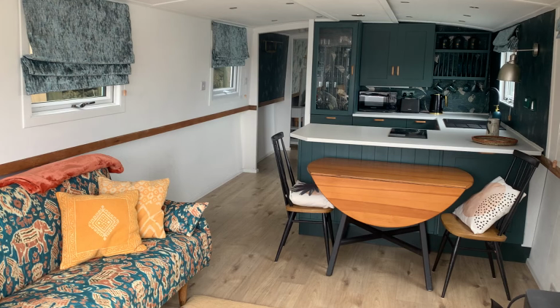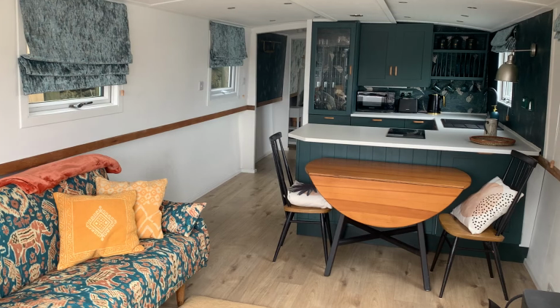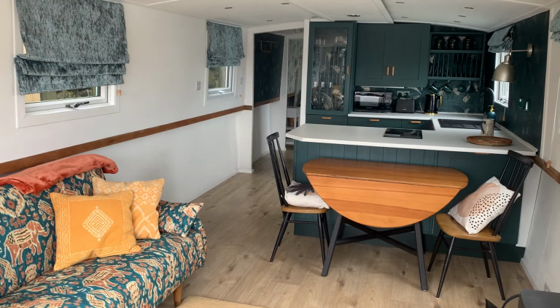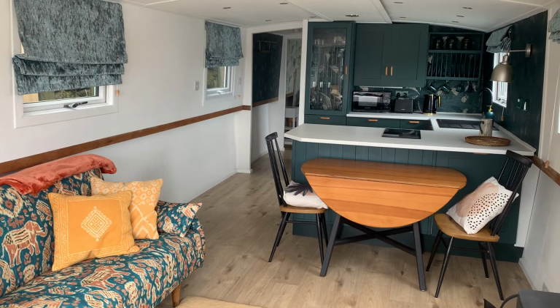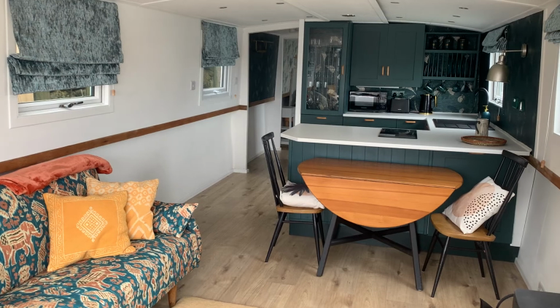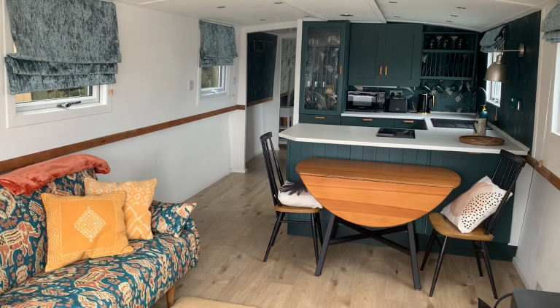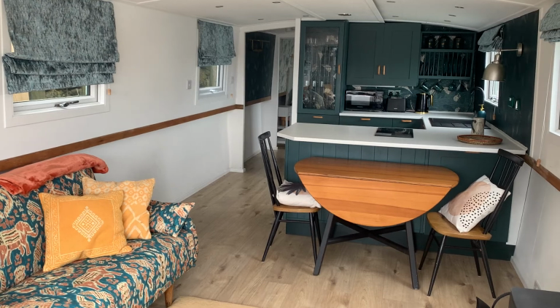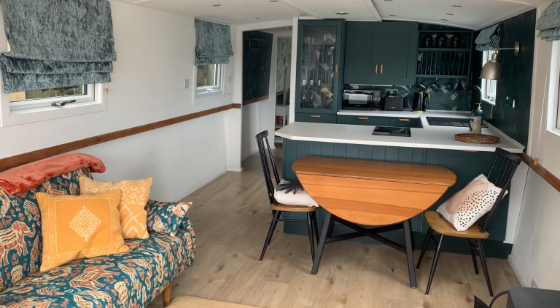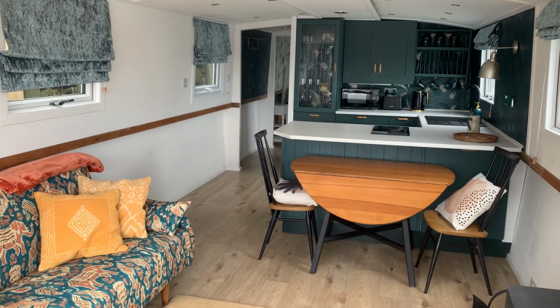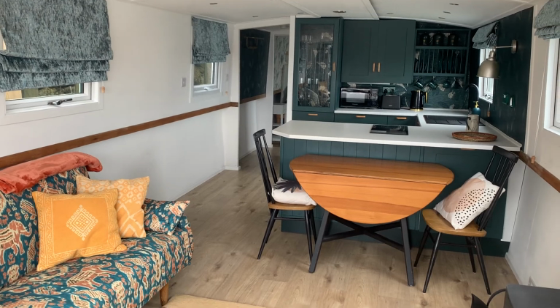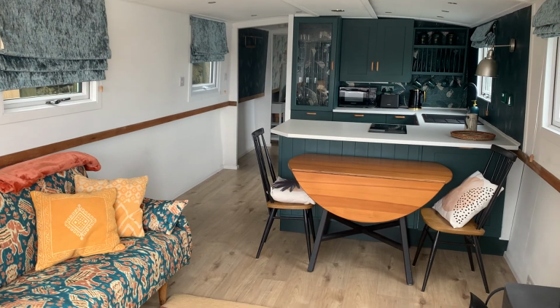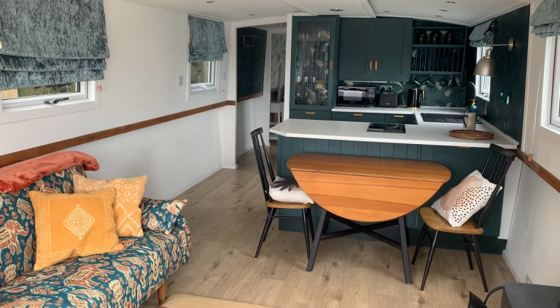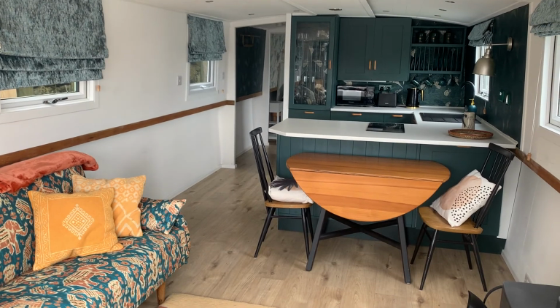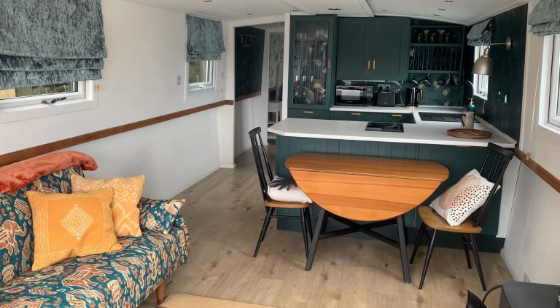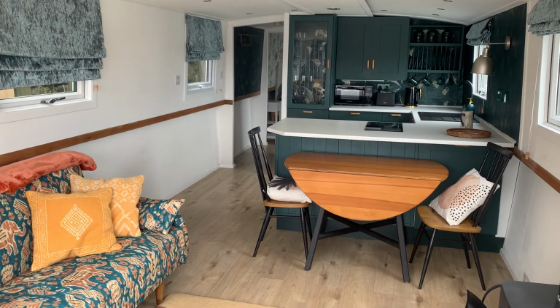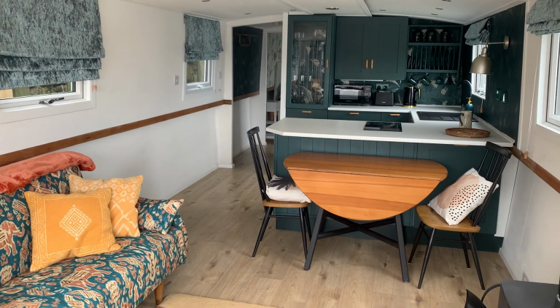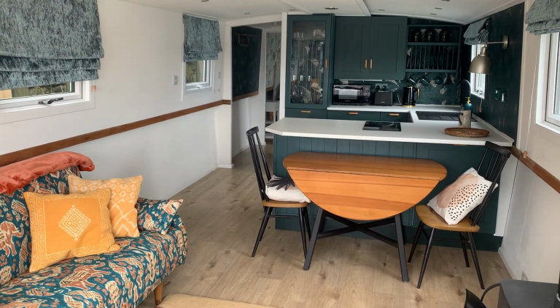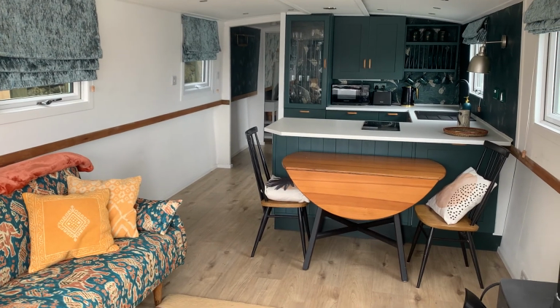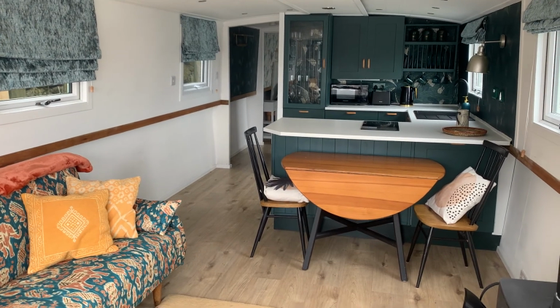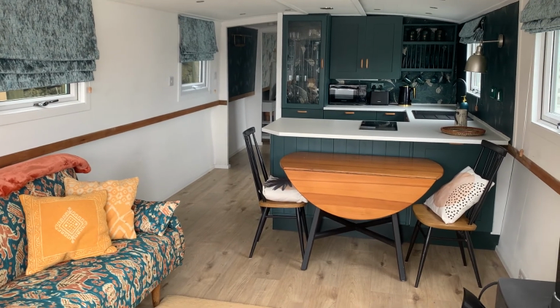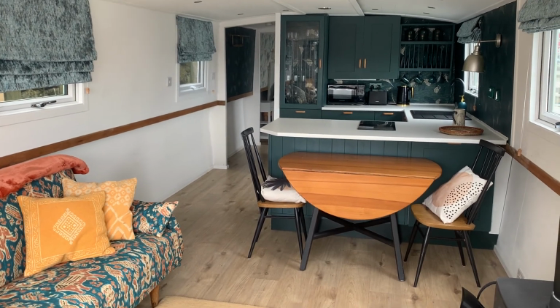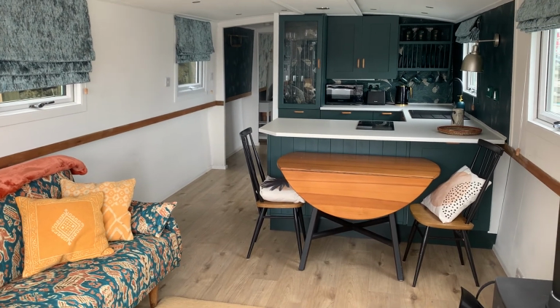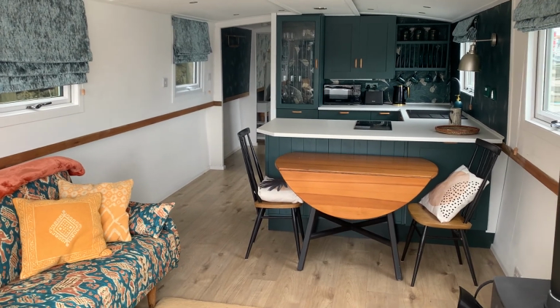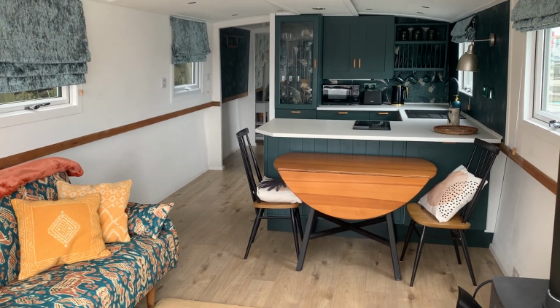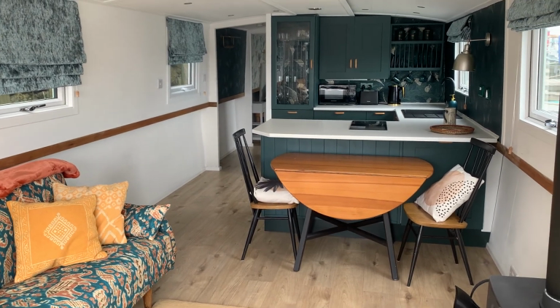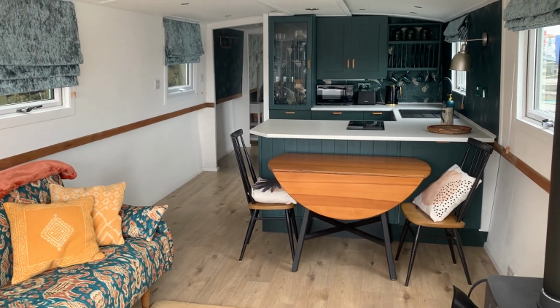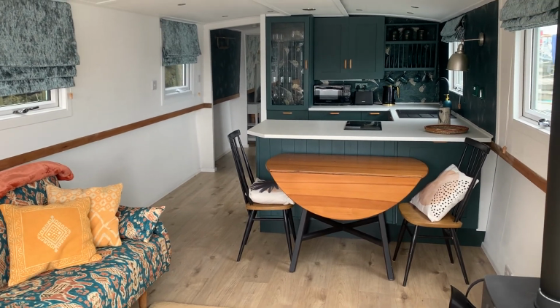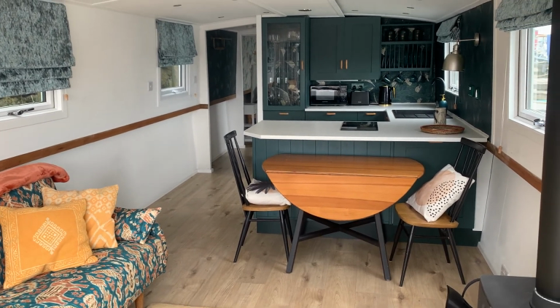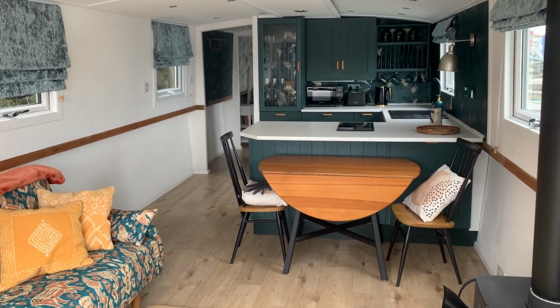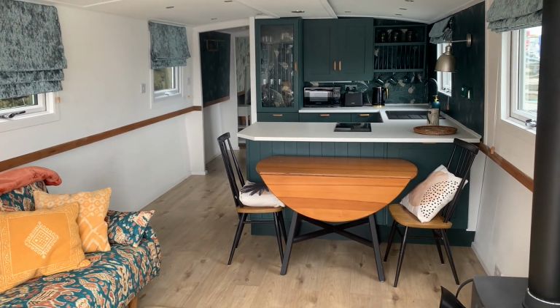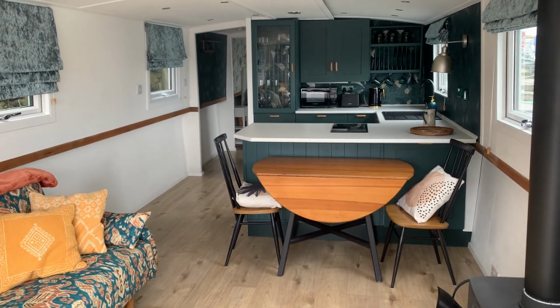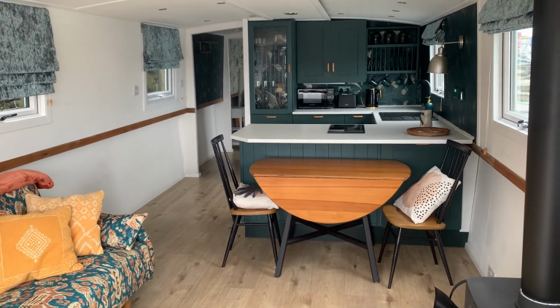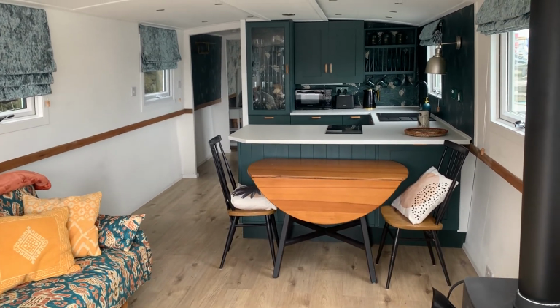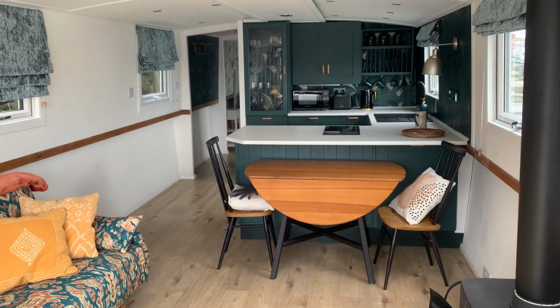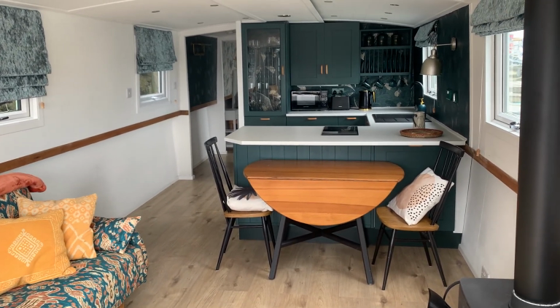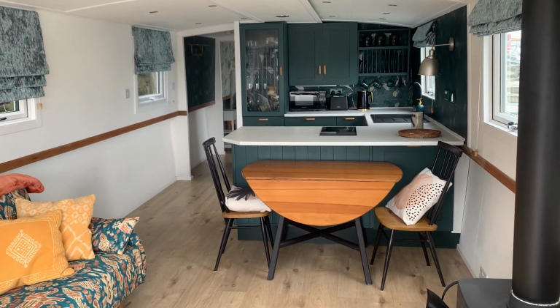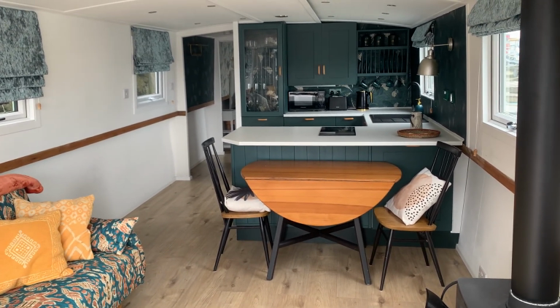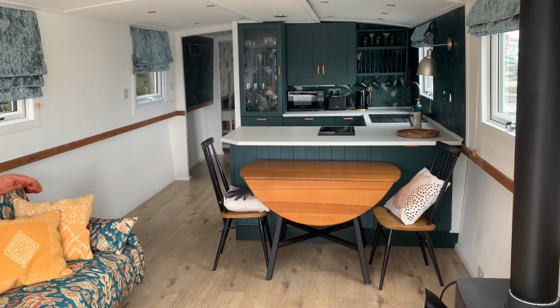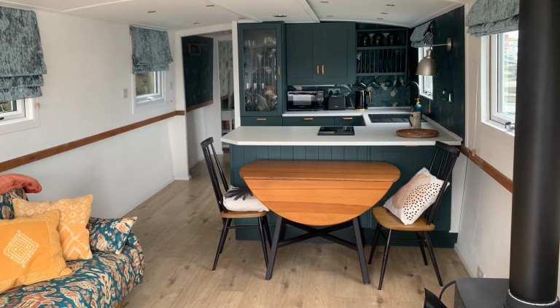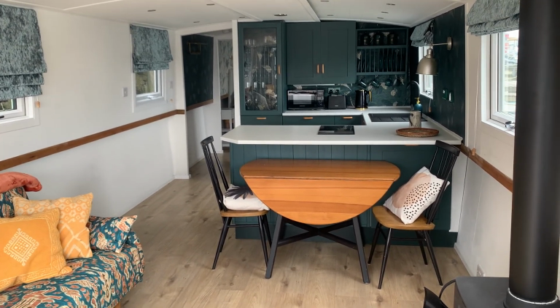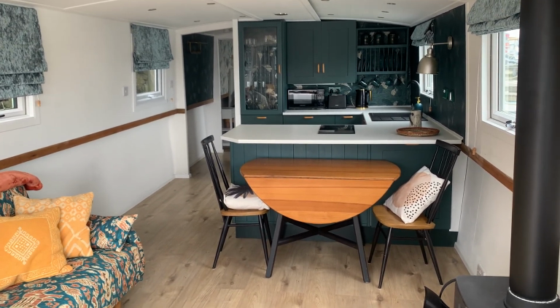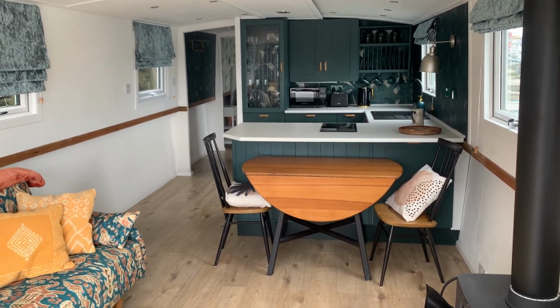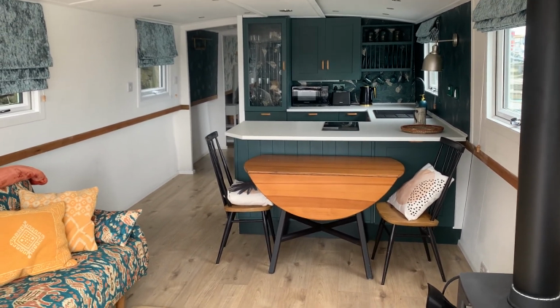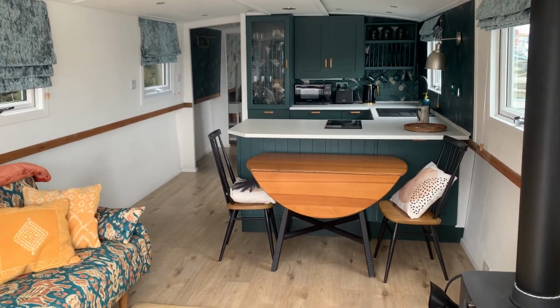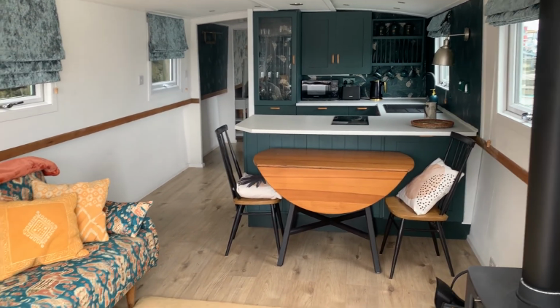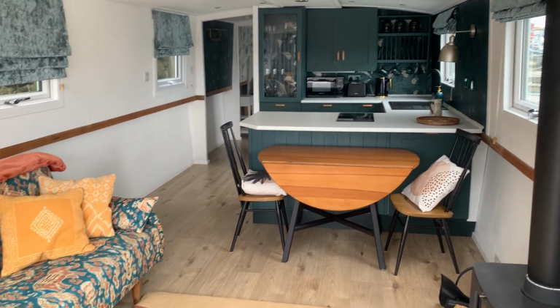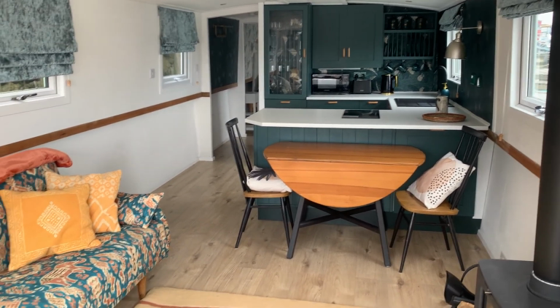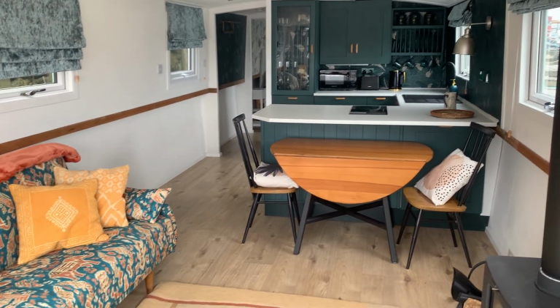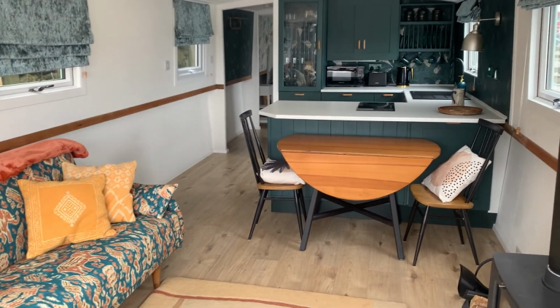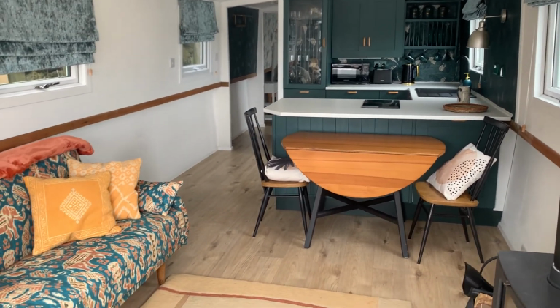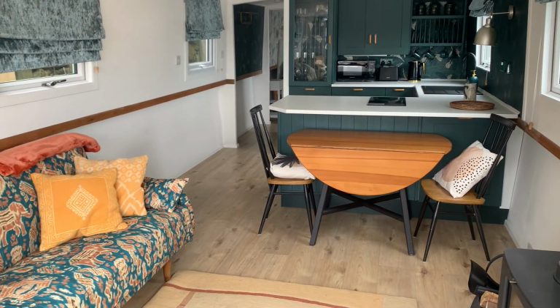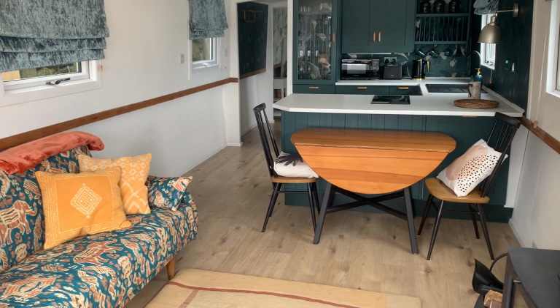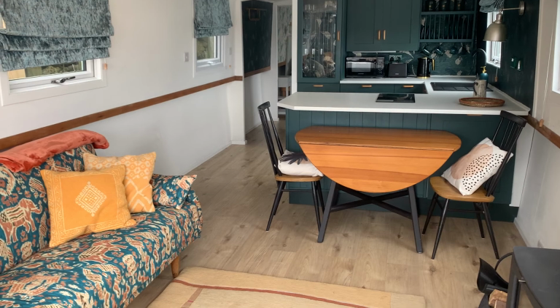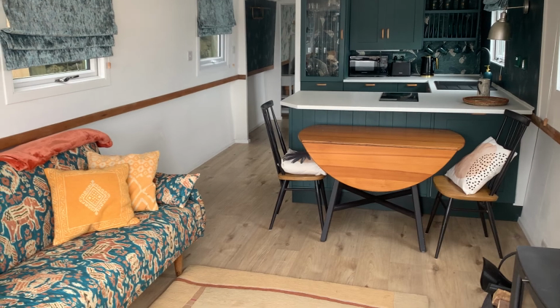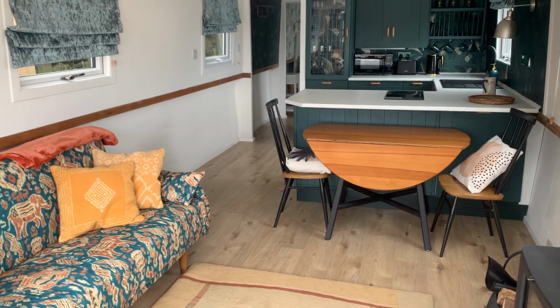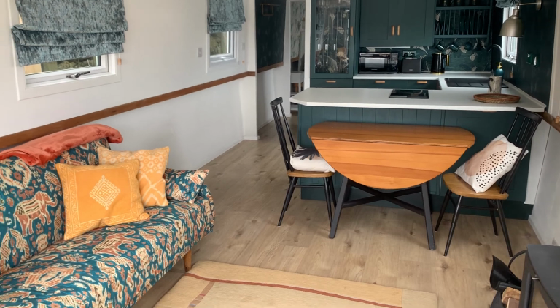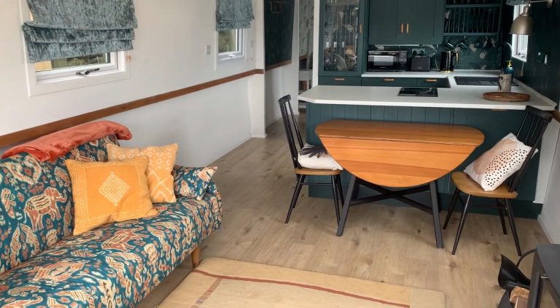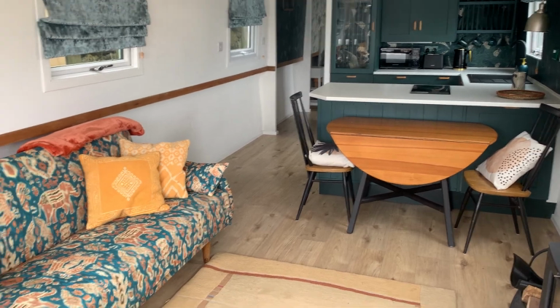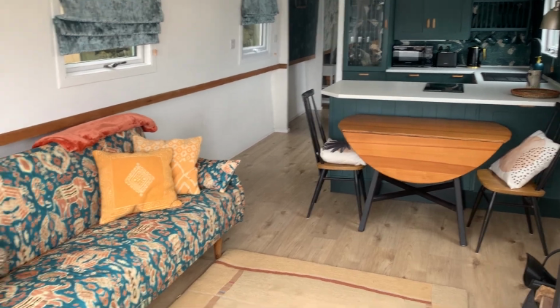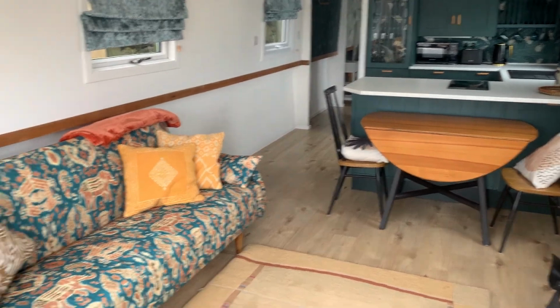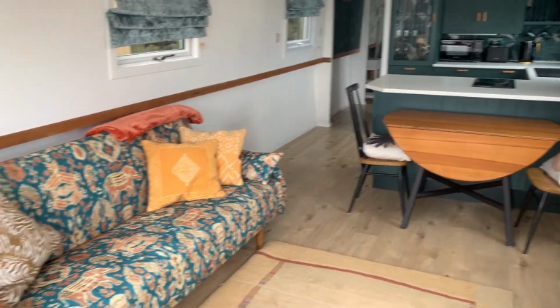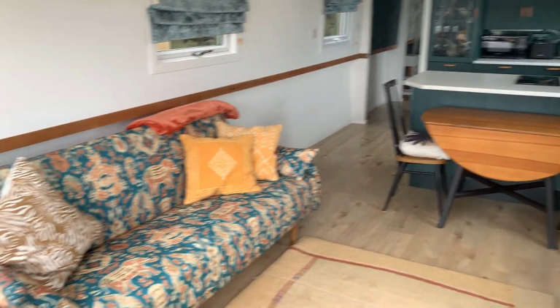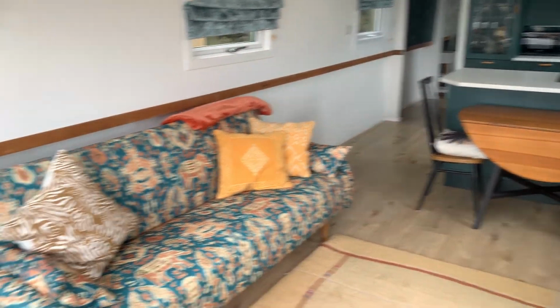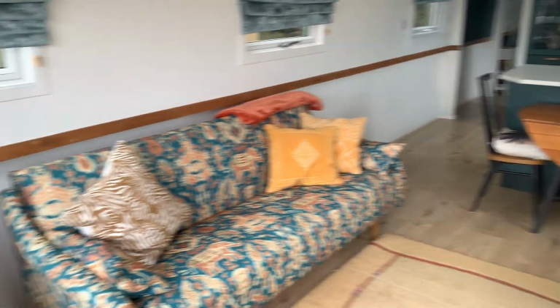Hello, this is Jane for Boatshed Essex on board this beautiful wide beam that we have currently listed, with an interior video.